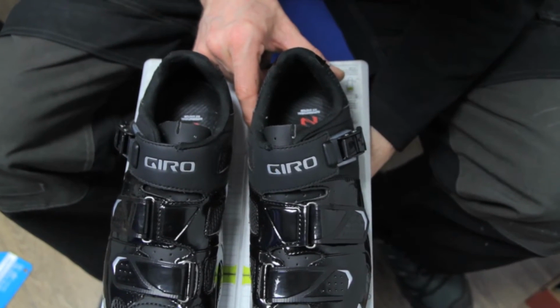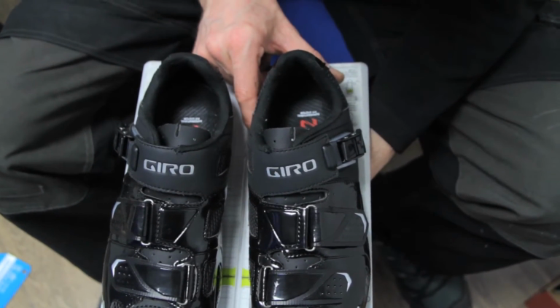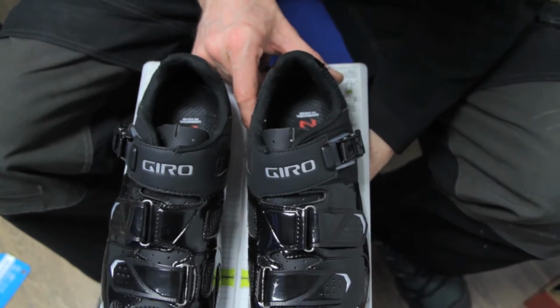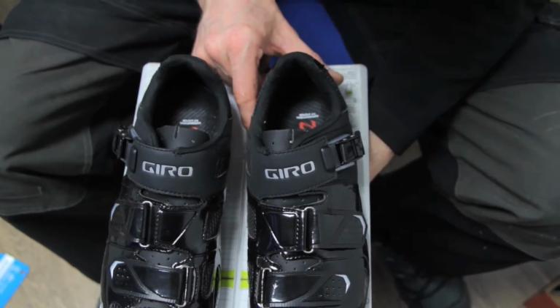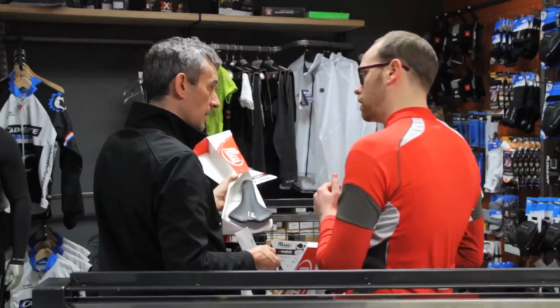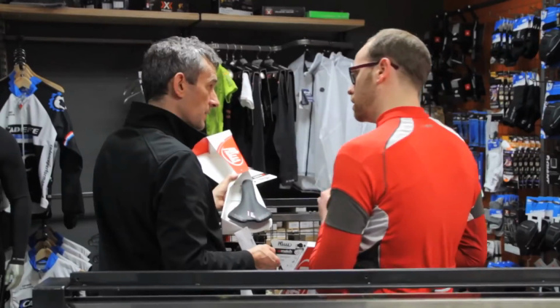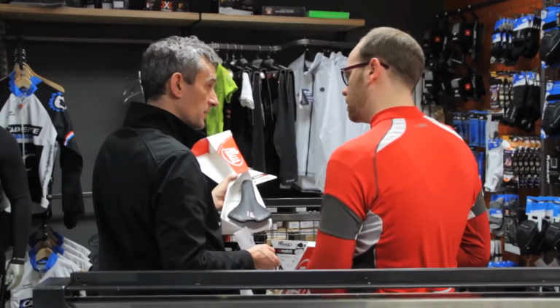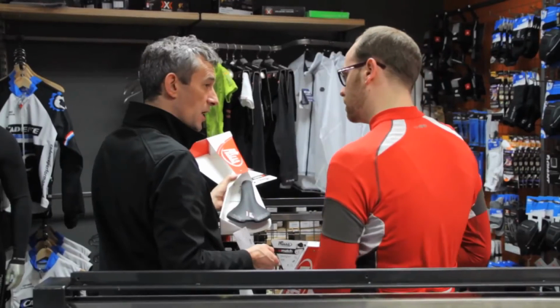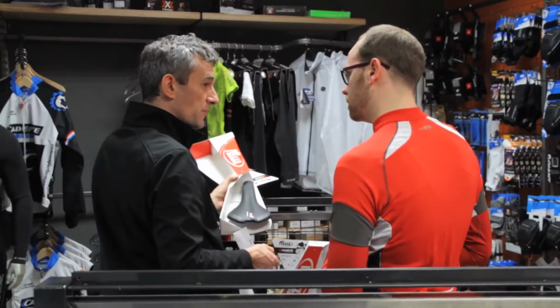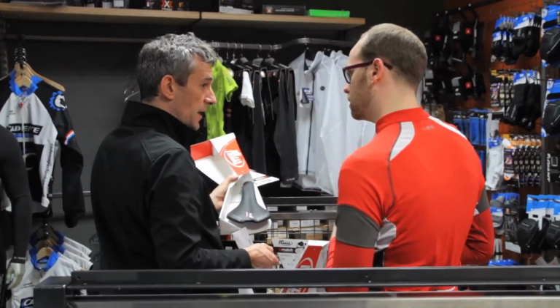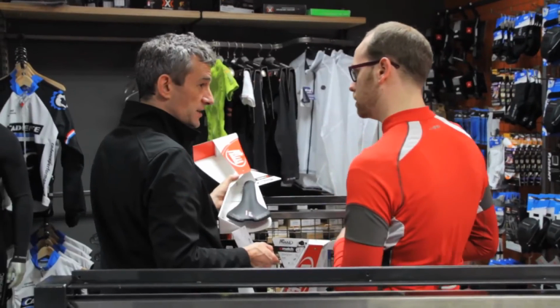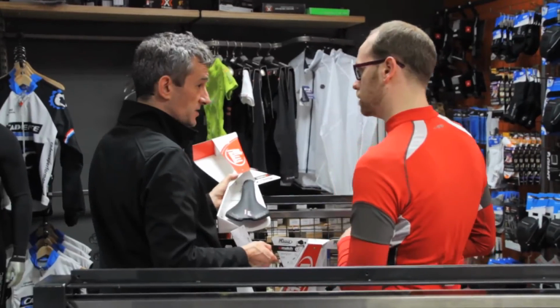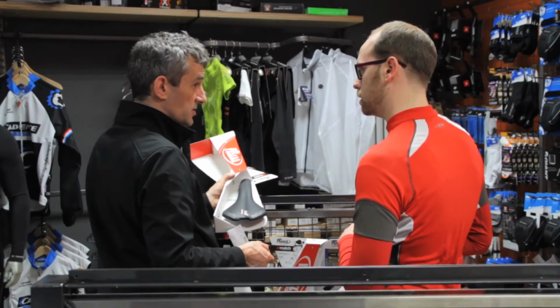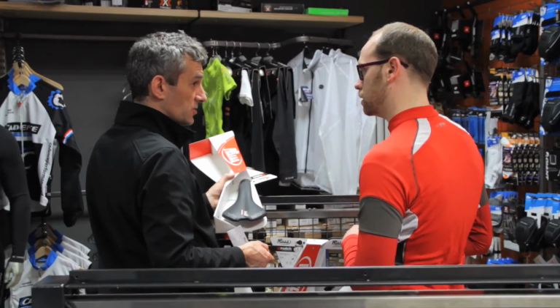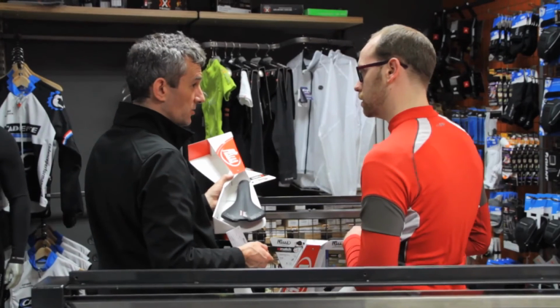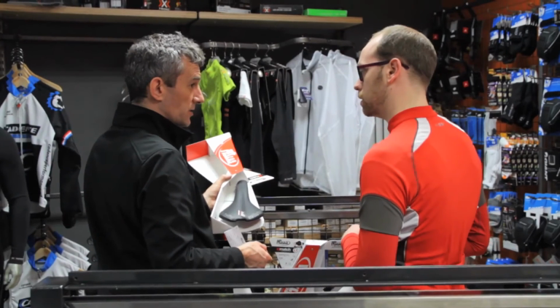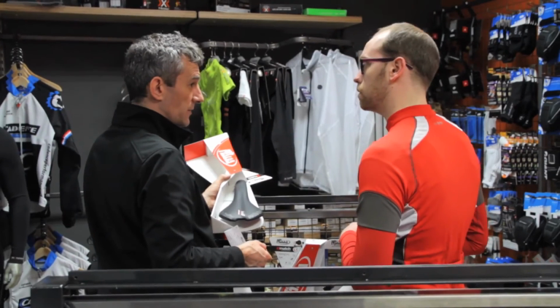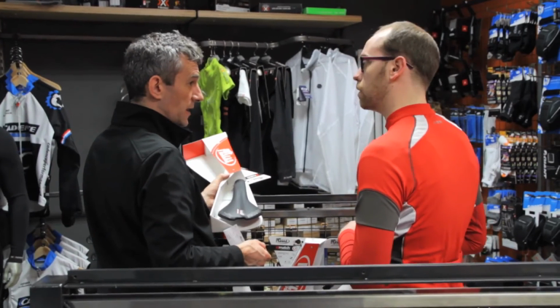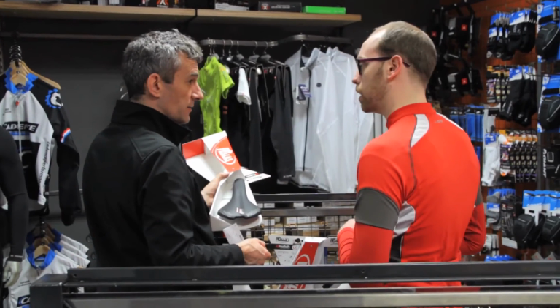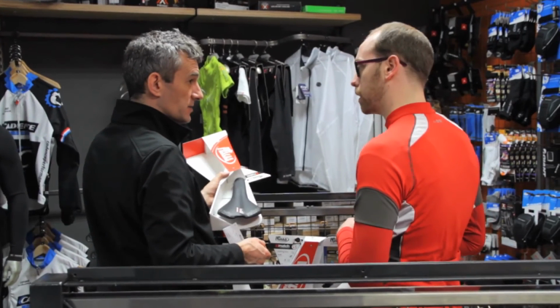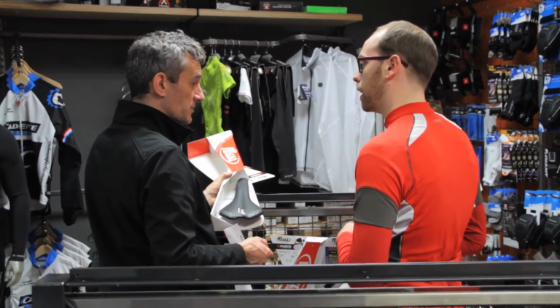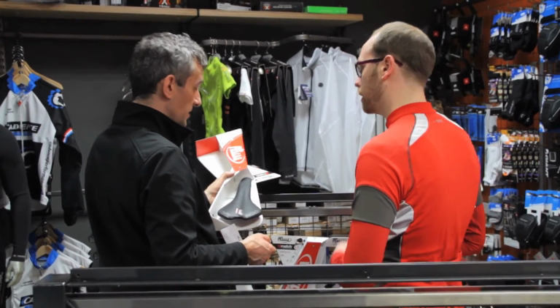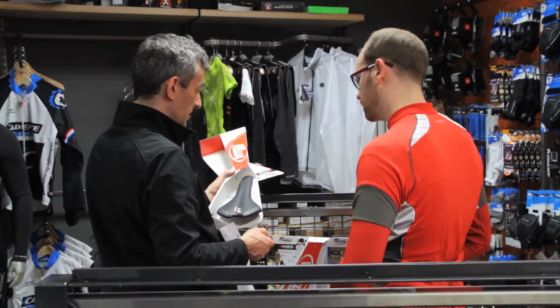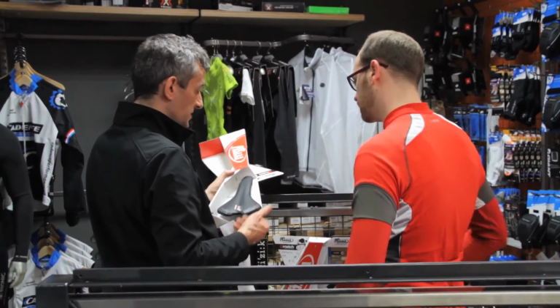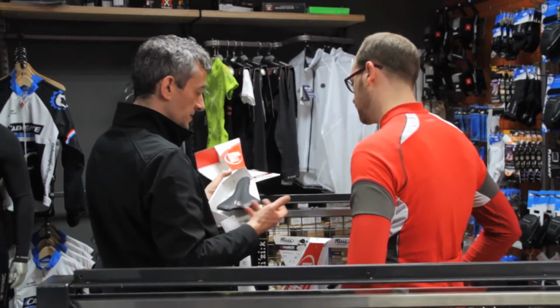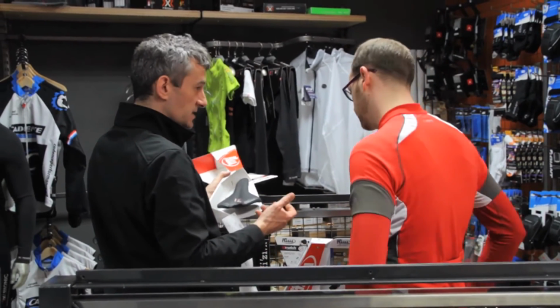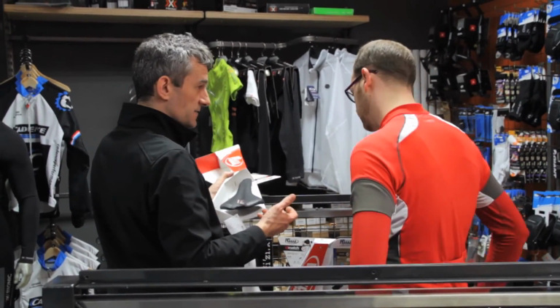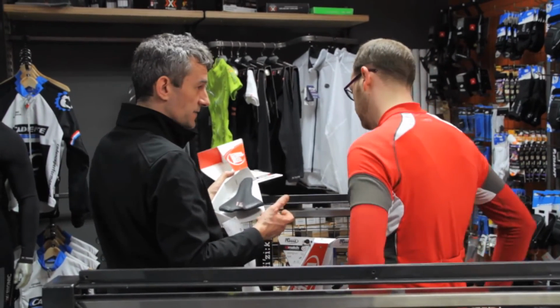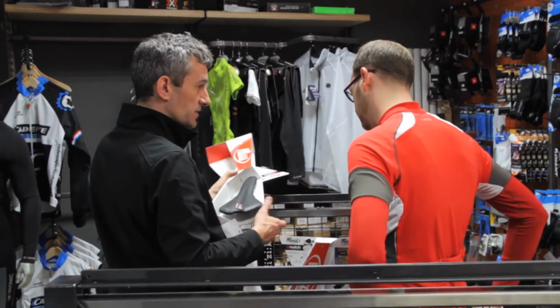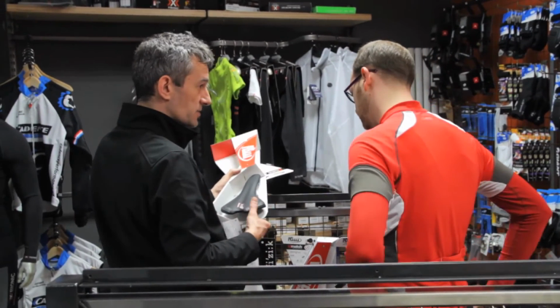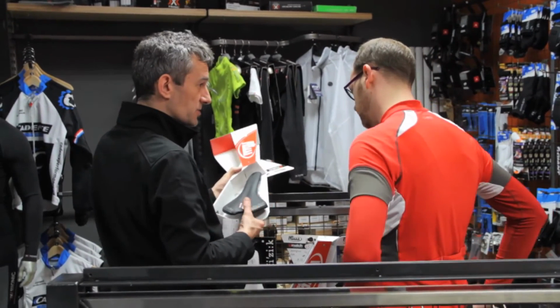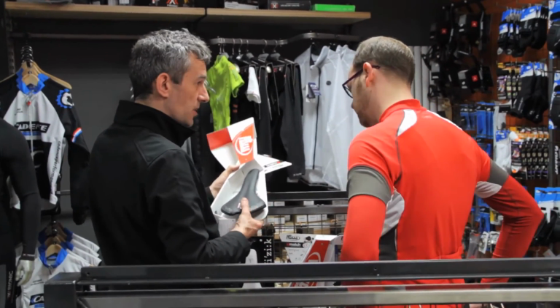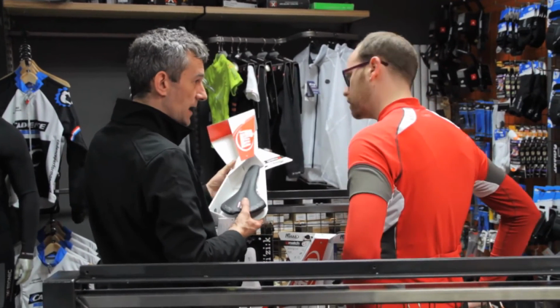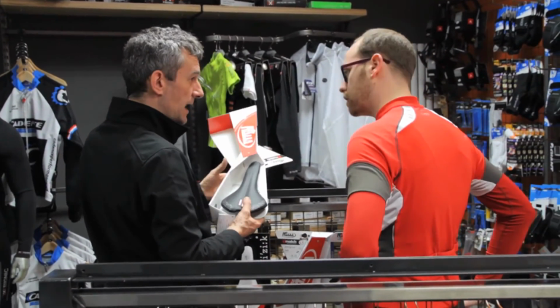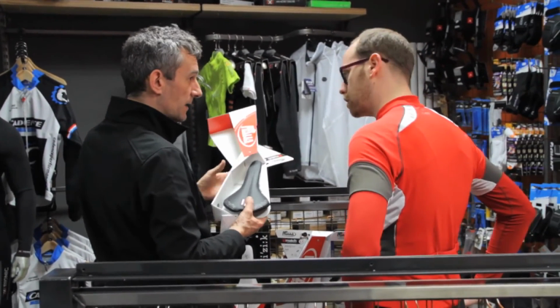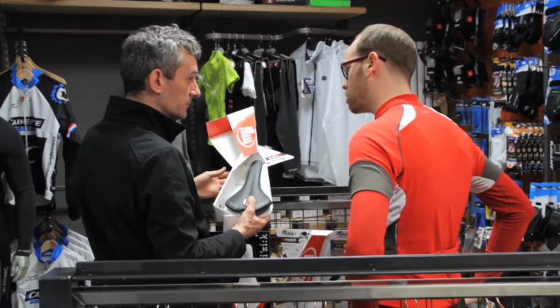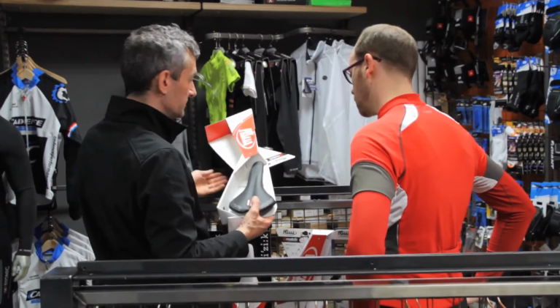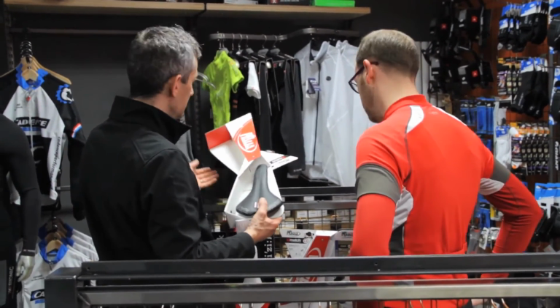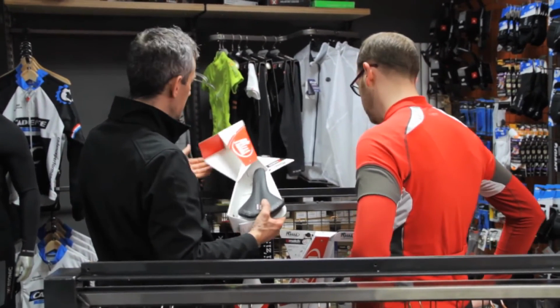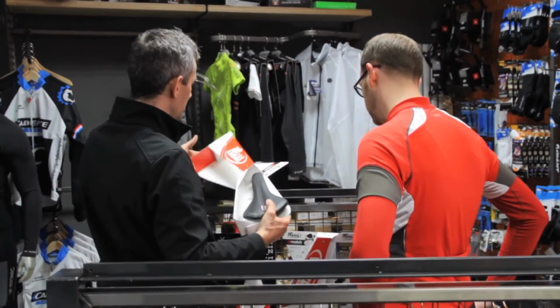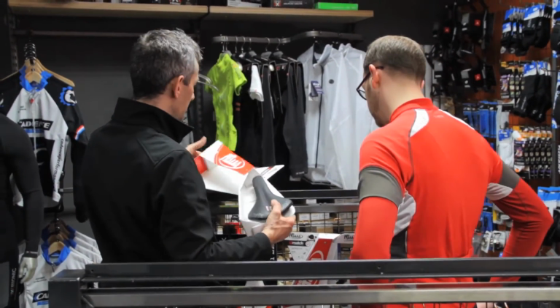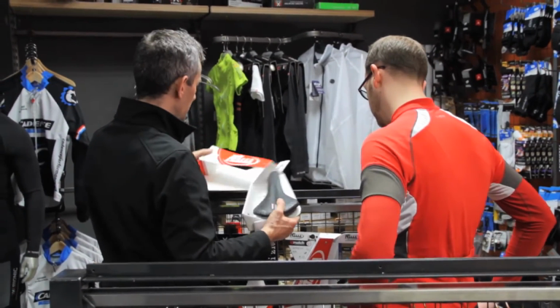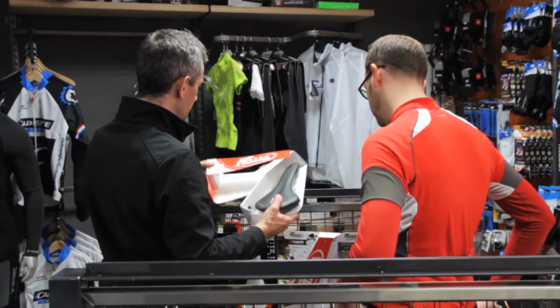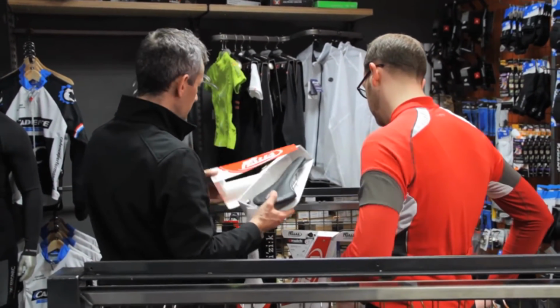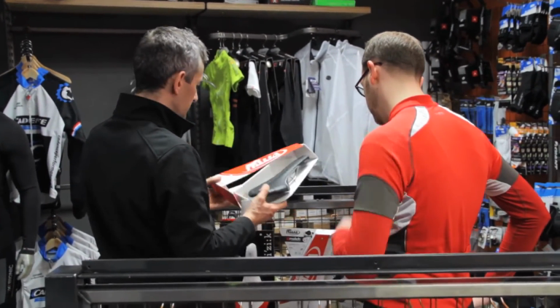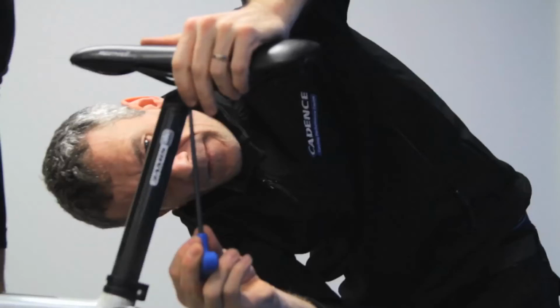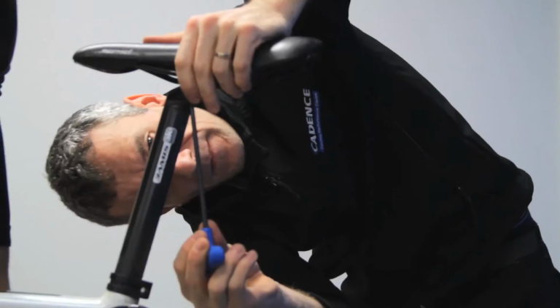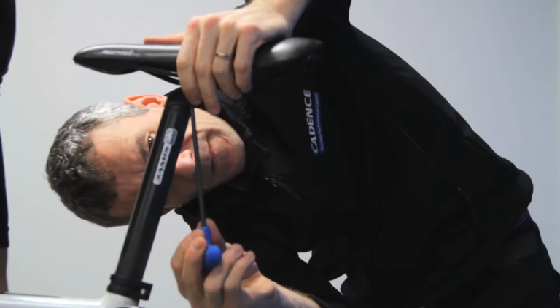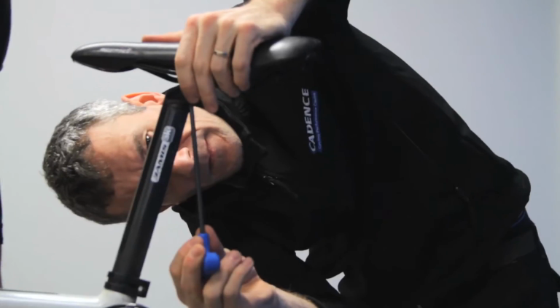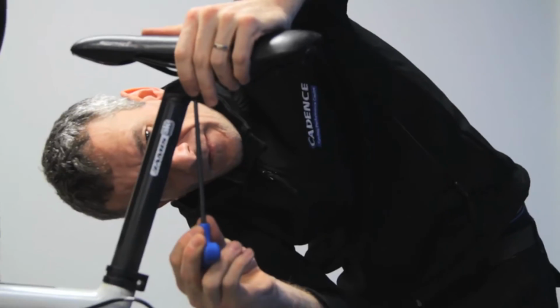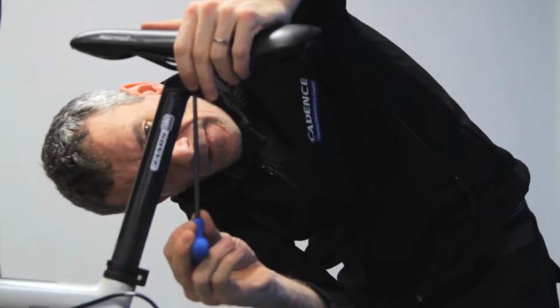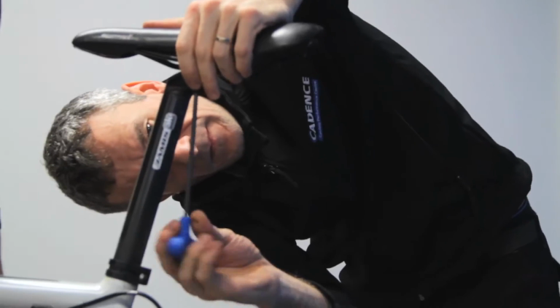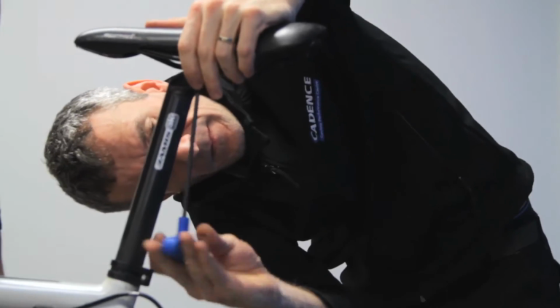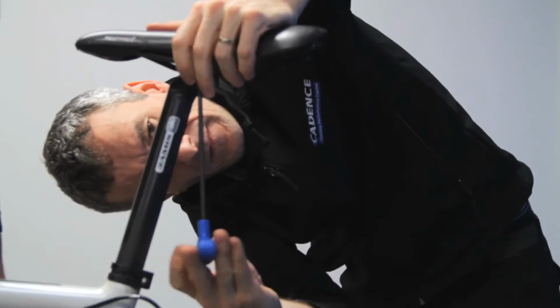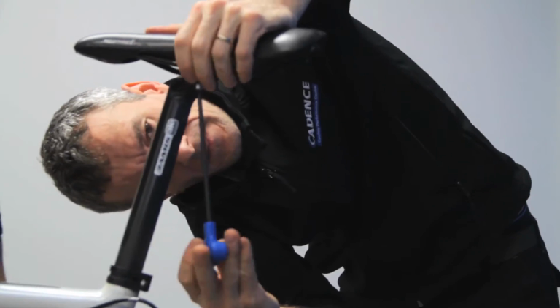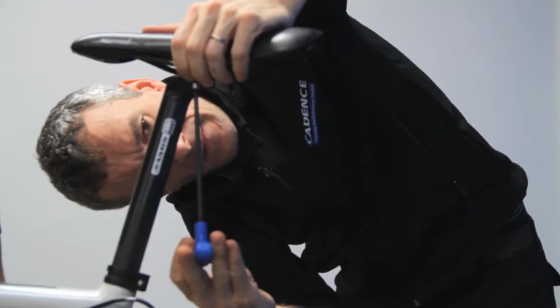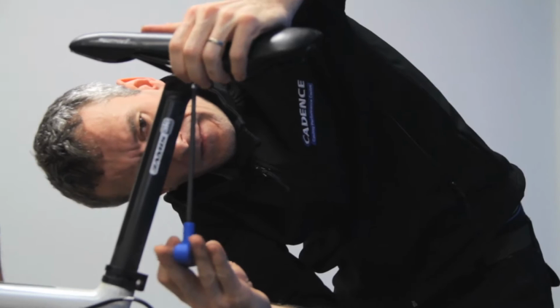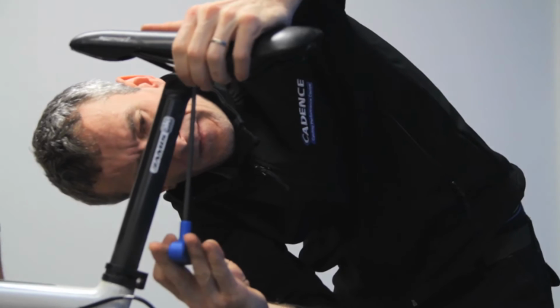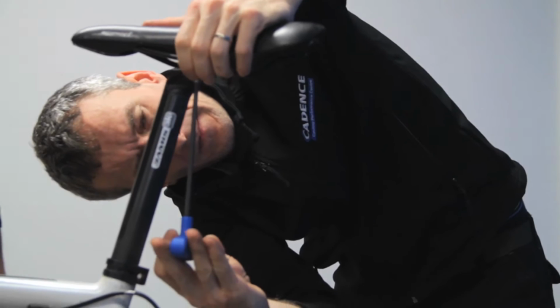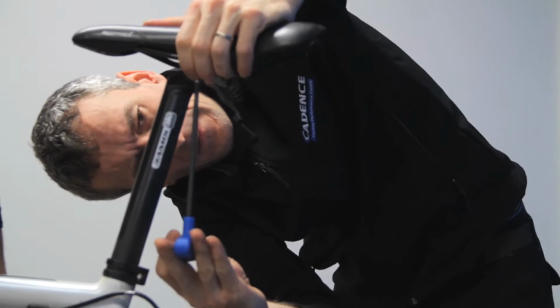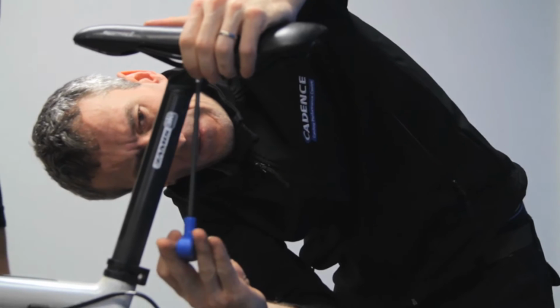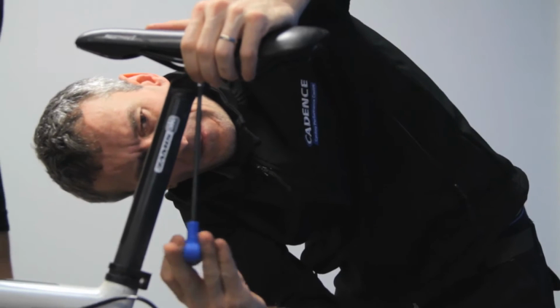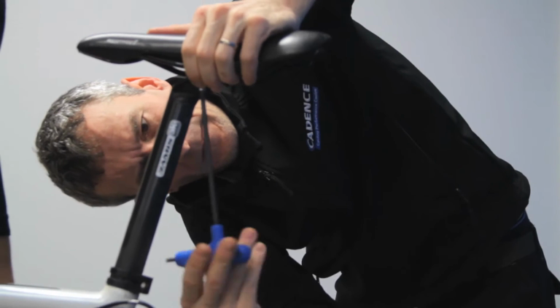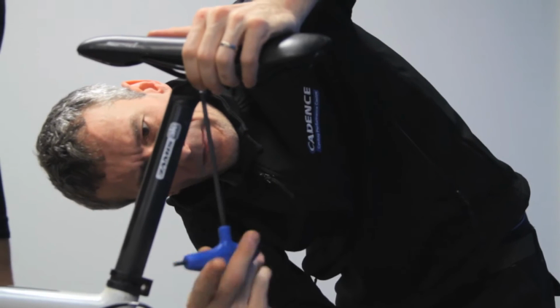We also offer a great saddle fitting and testing service, where we help you choose the correct saddle for your physiology and the type of riding that you're doing.